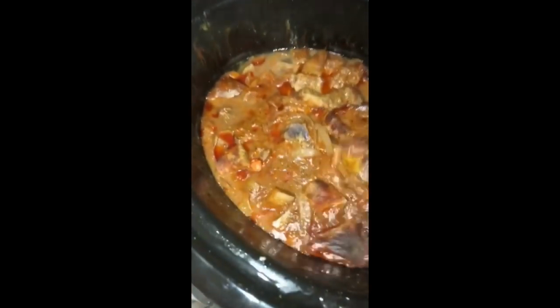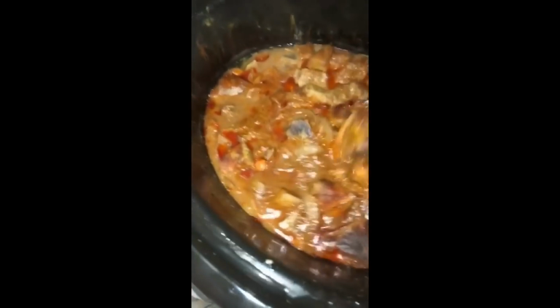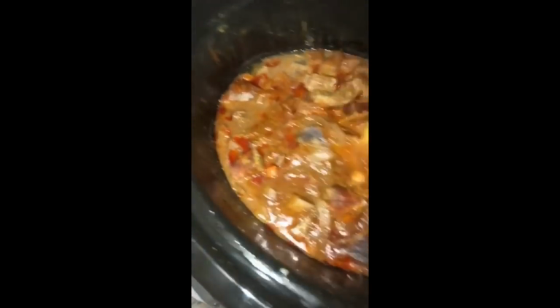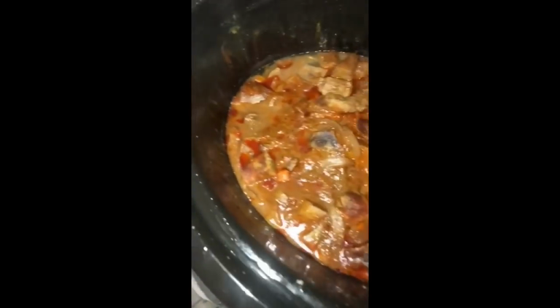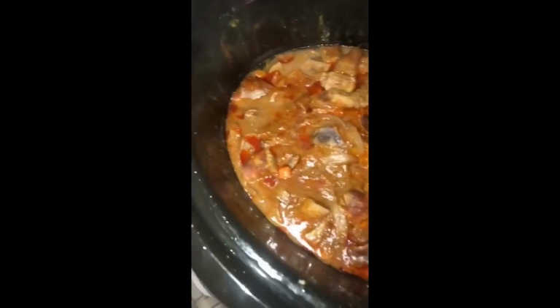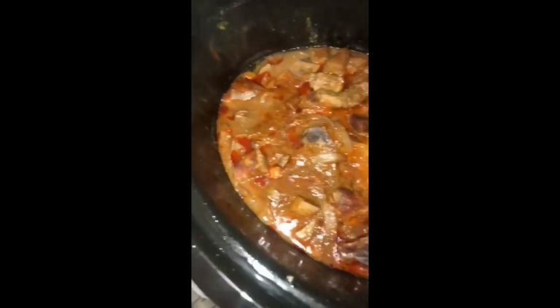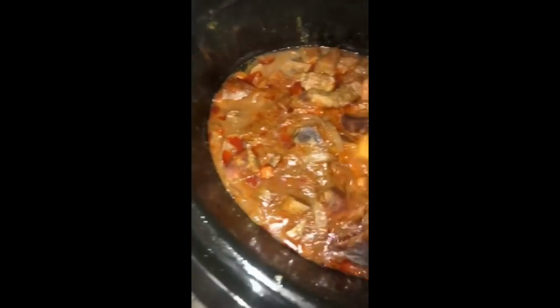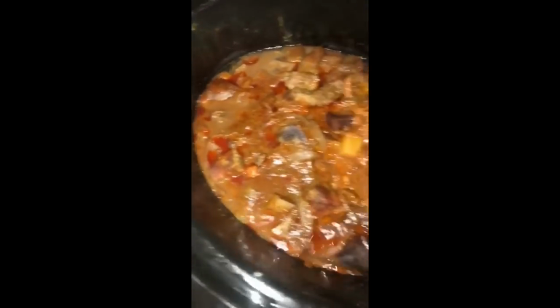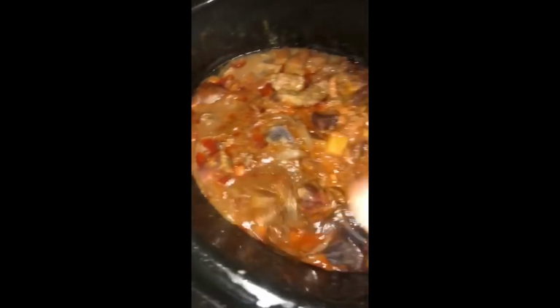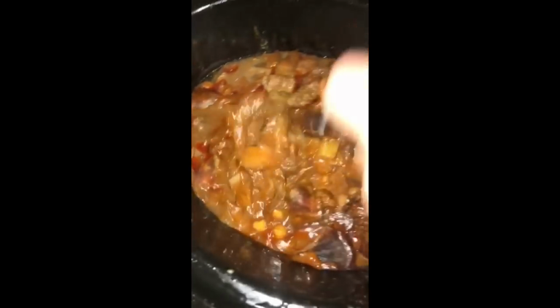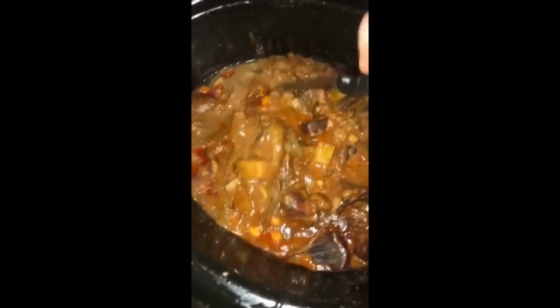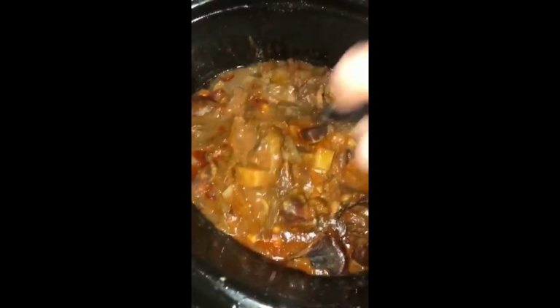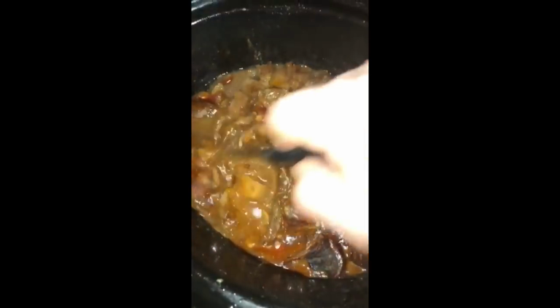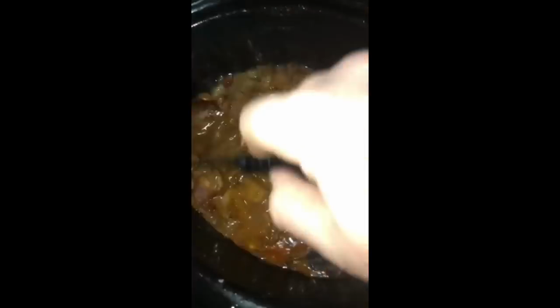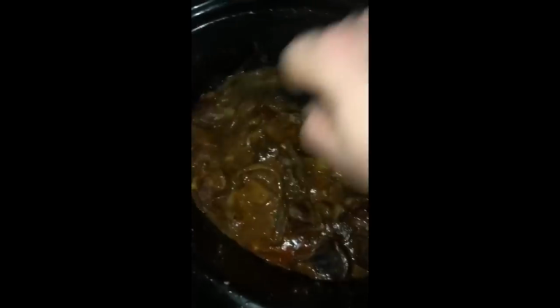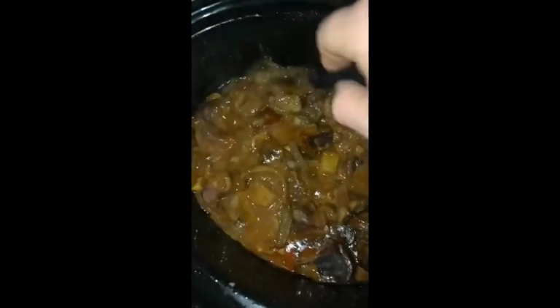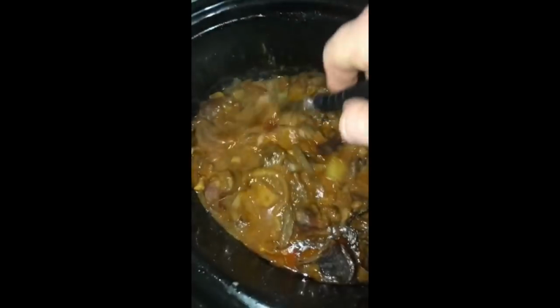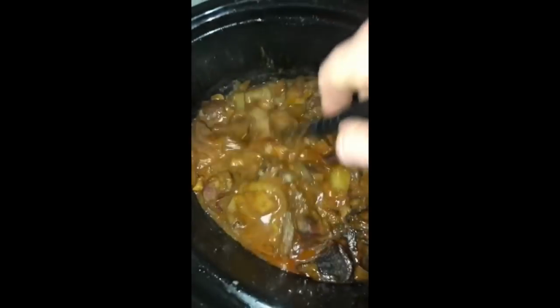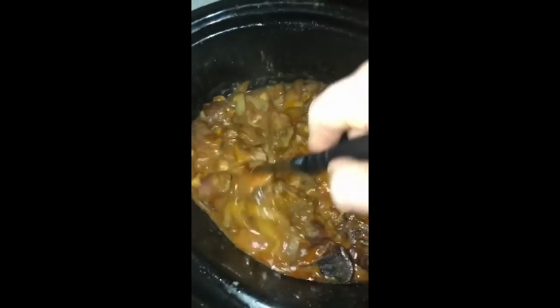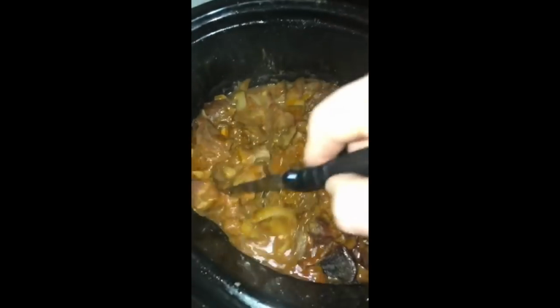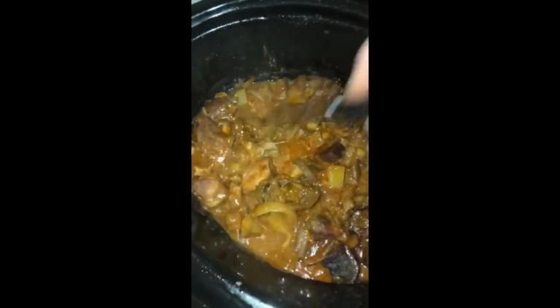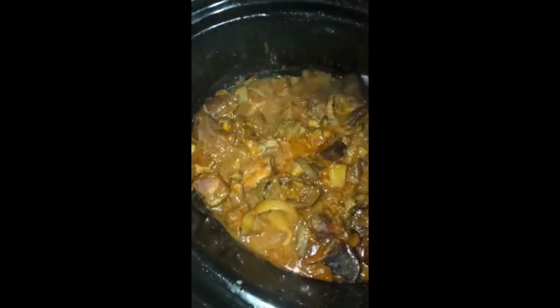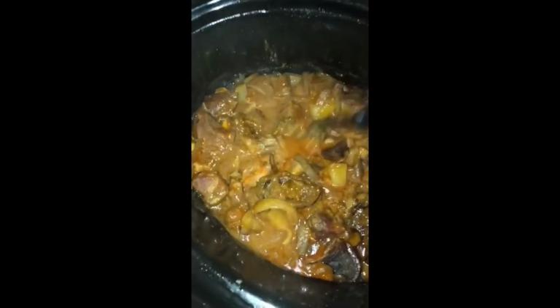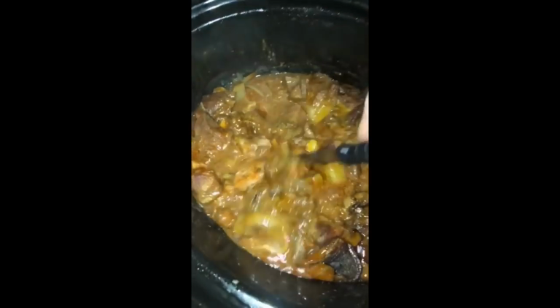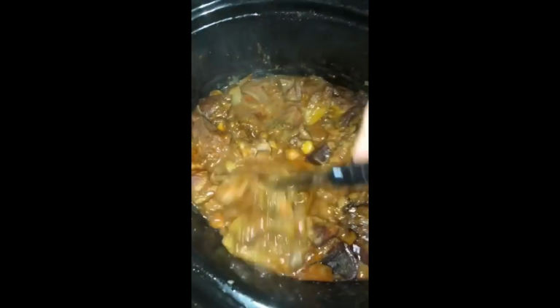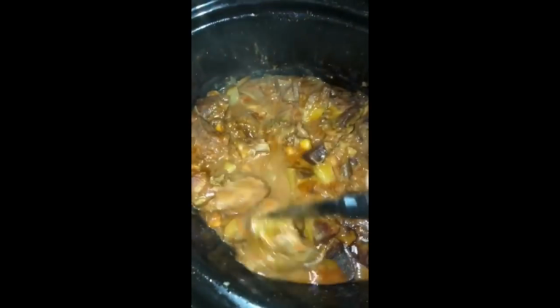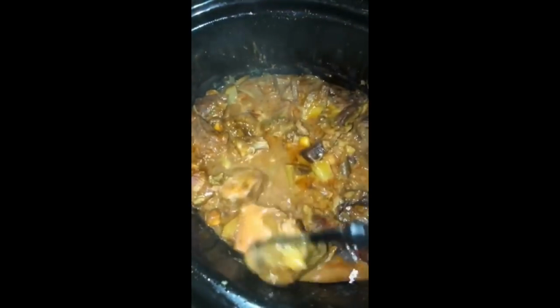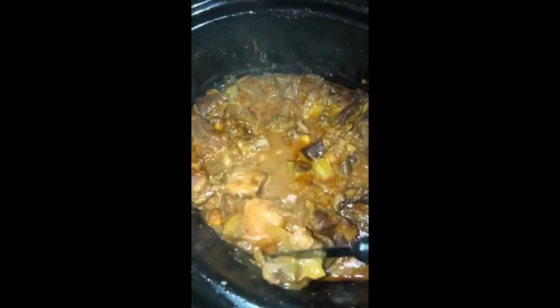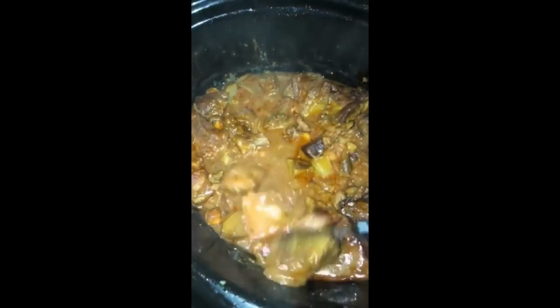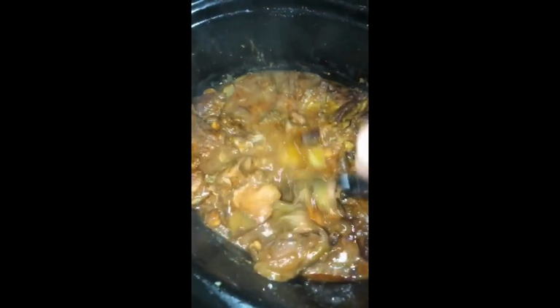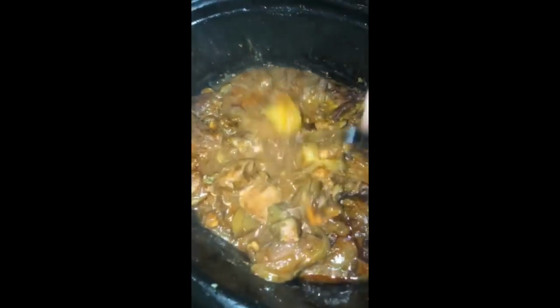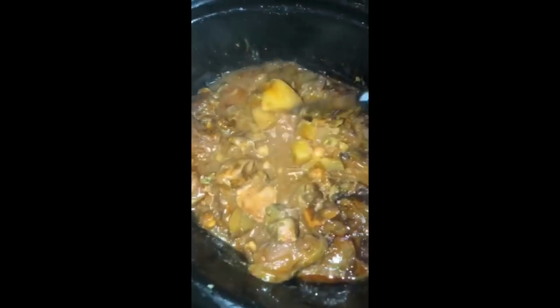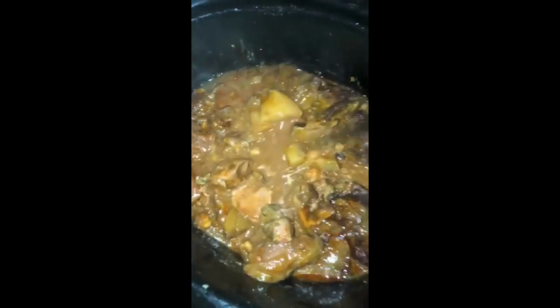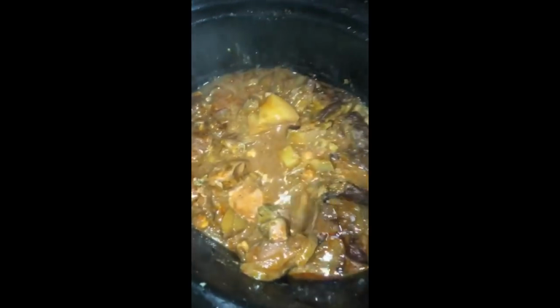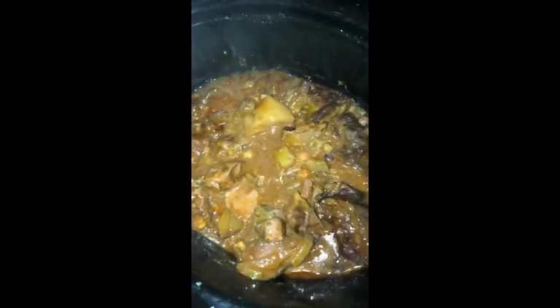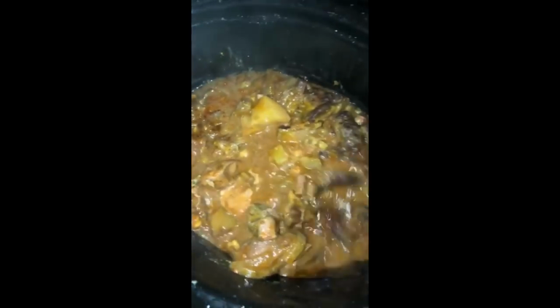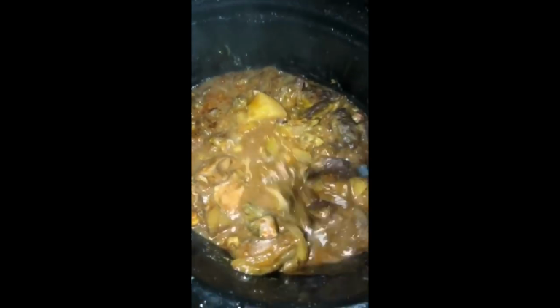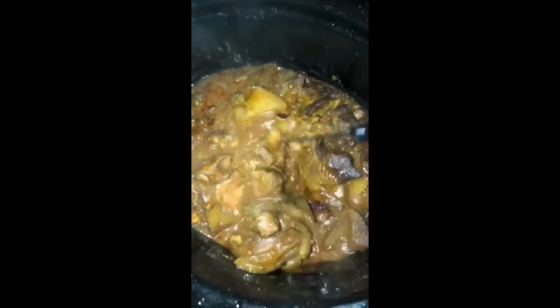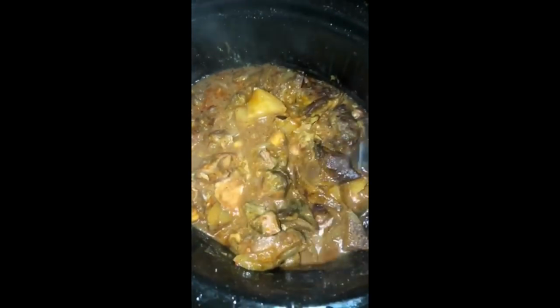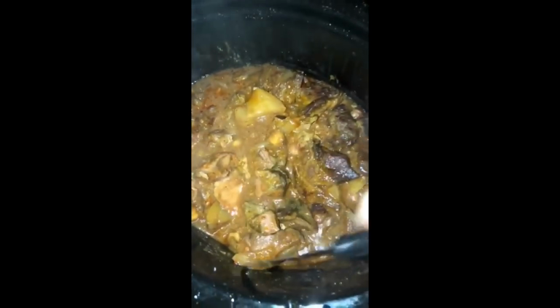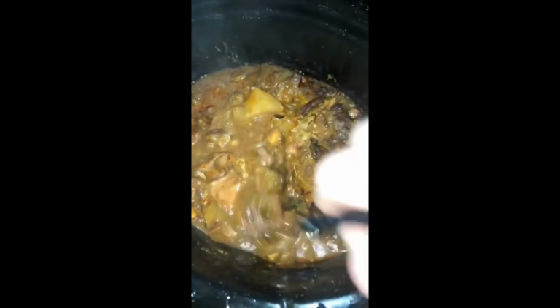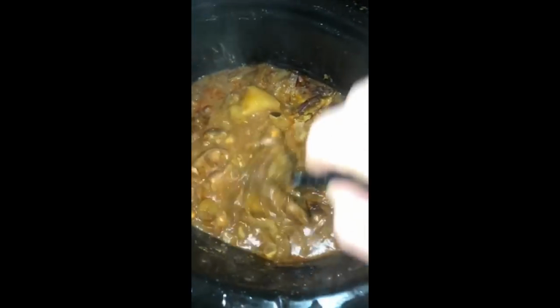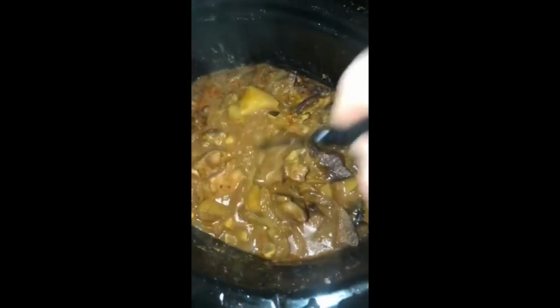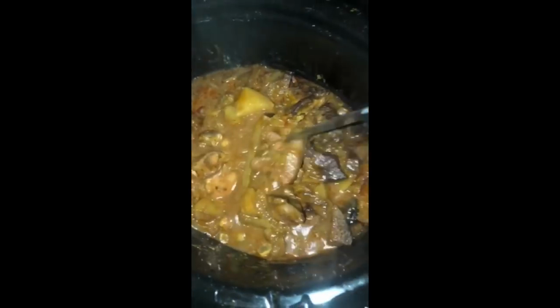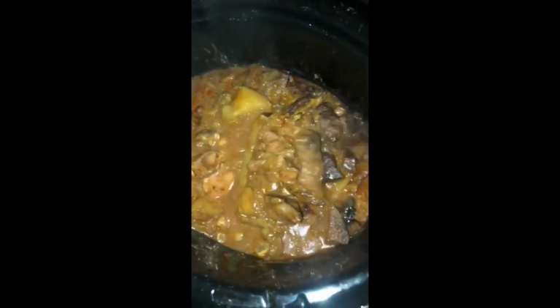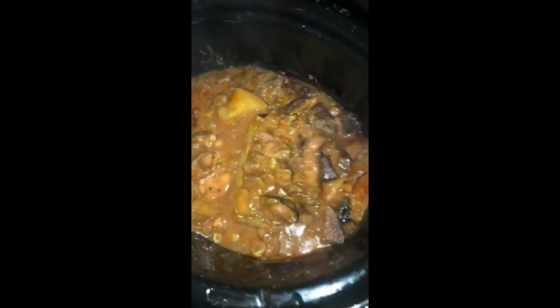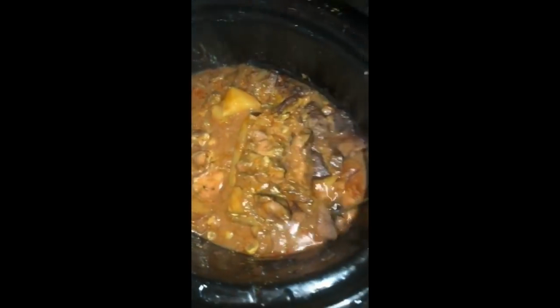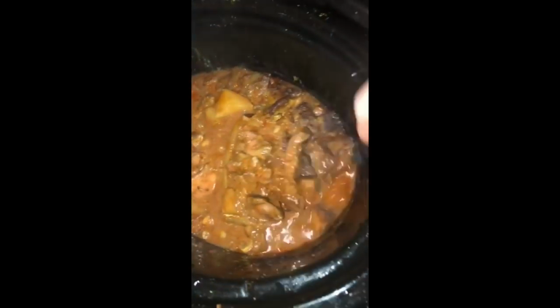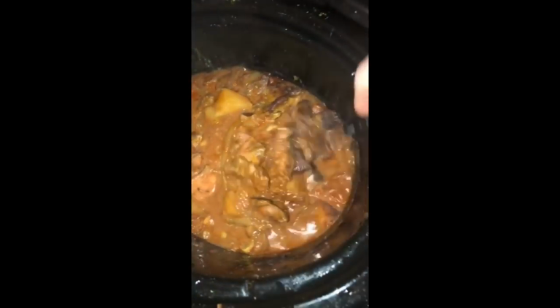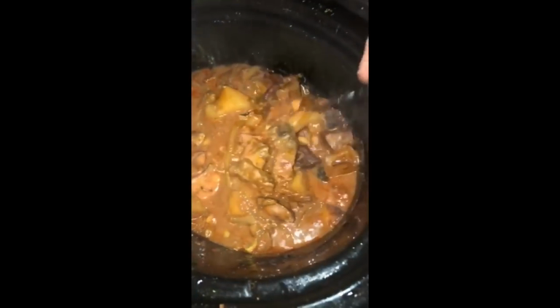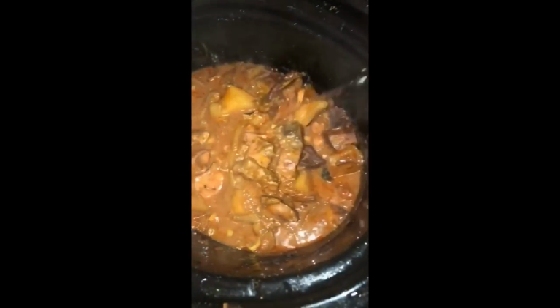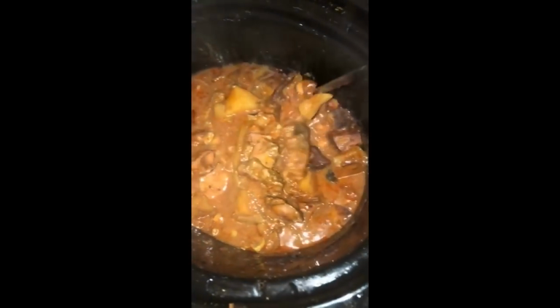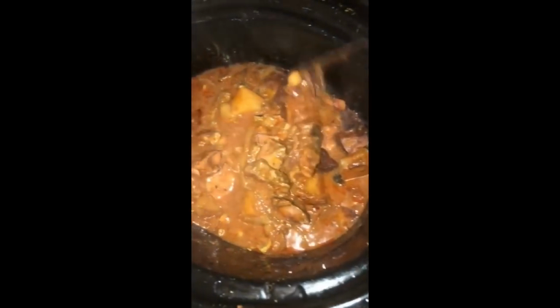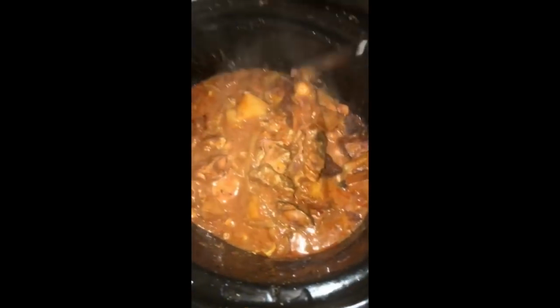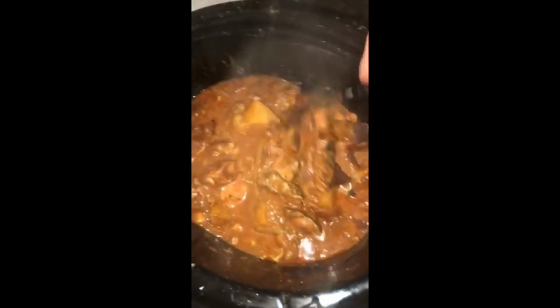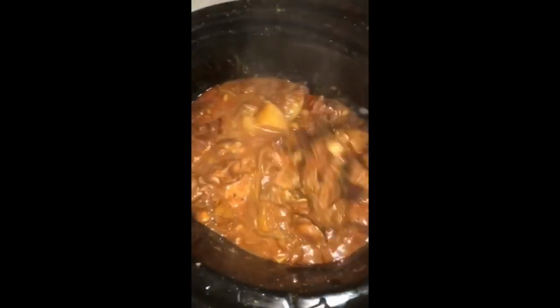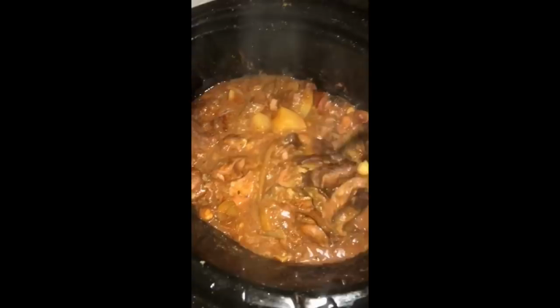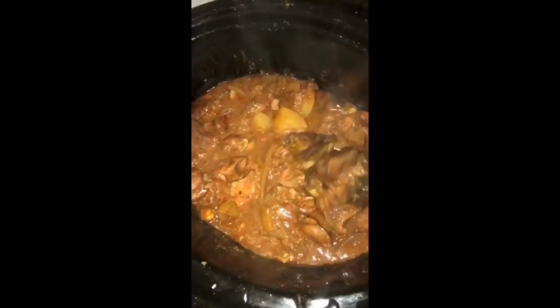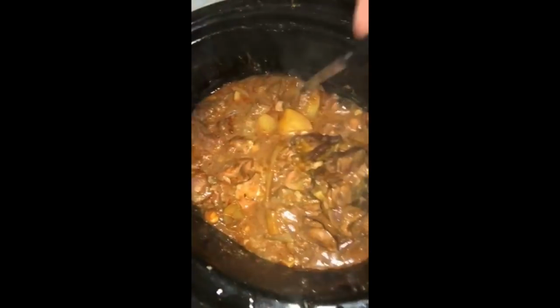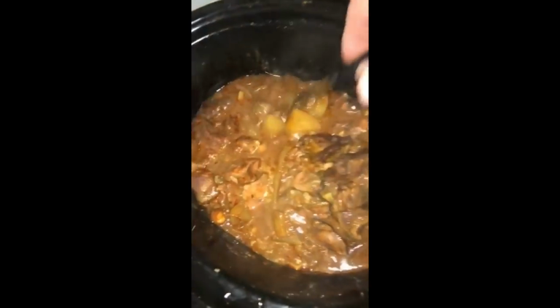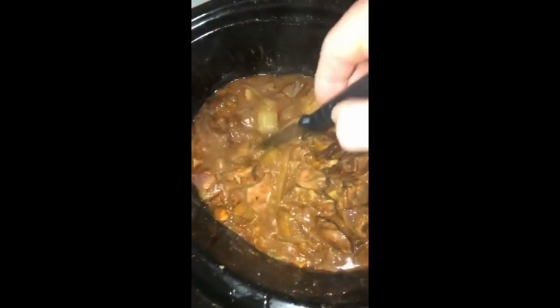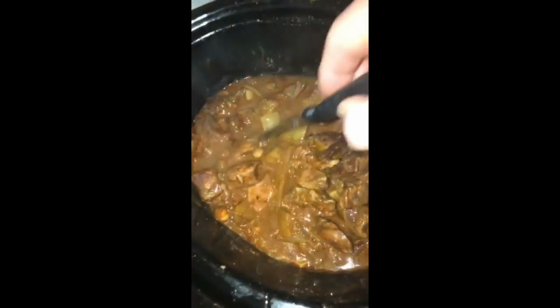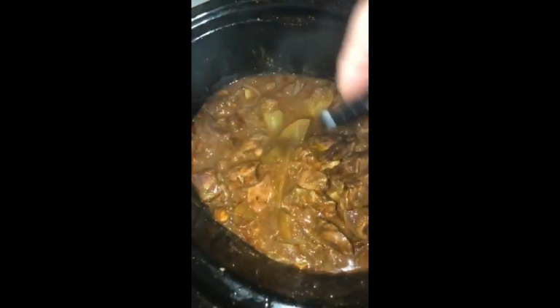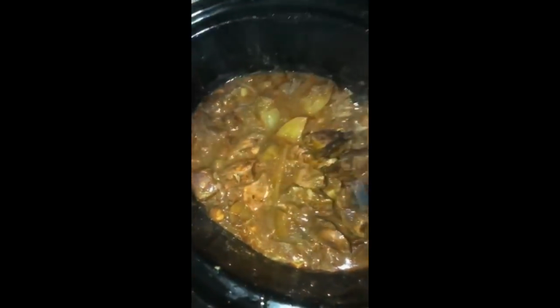Two pounds of beef, chickpeas, potatoes, onions, curry.